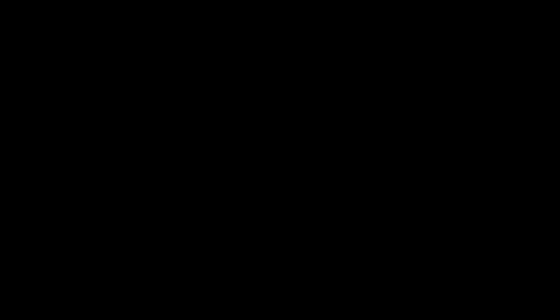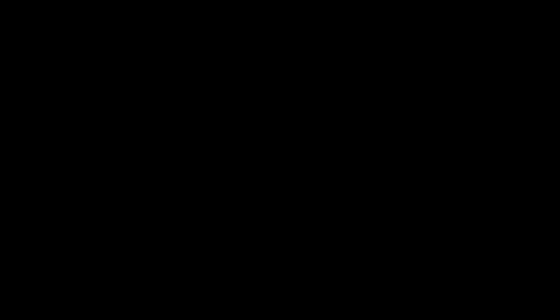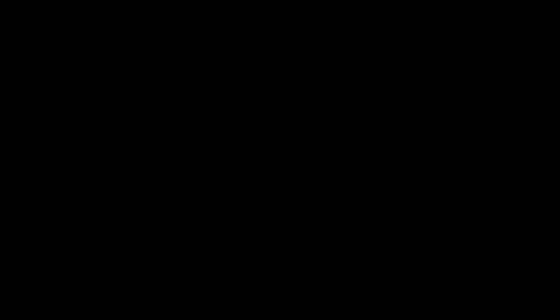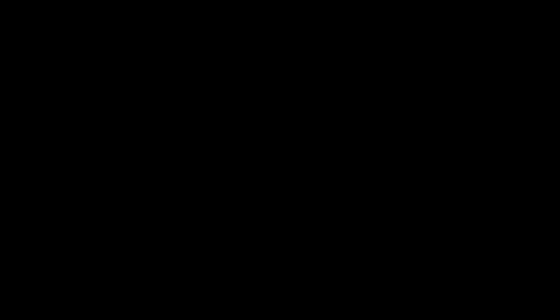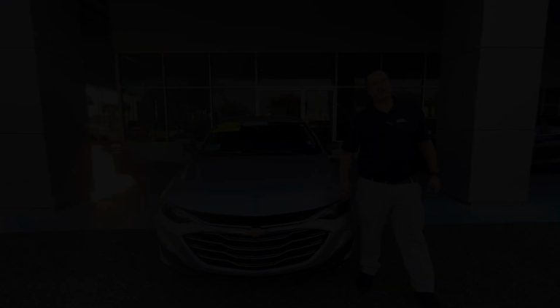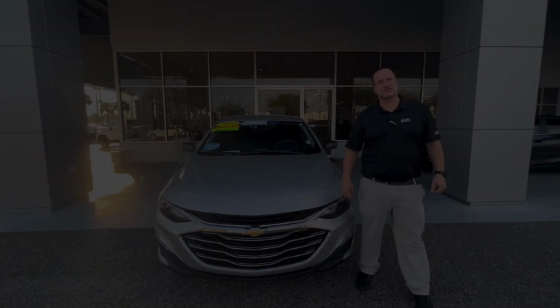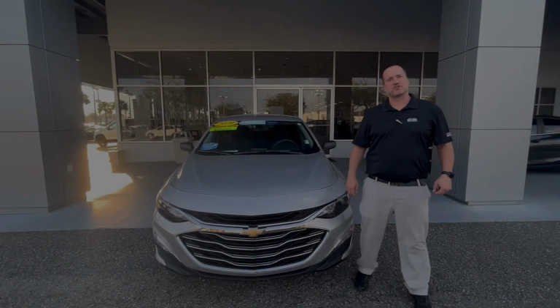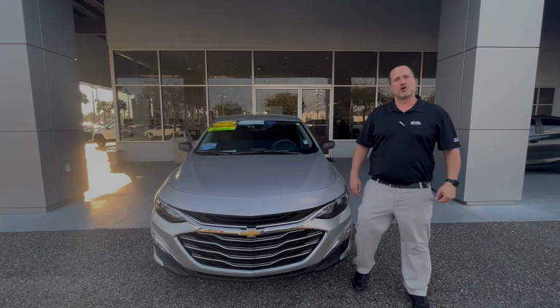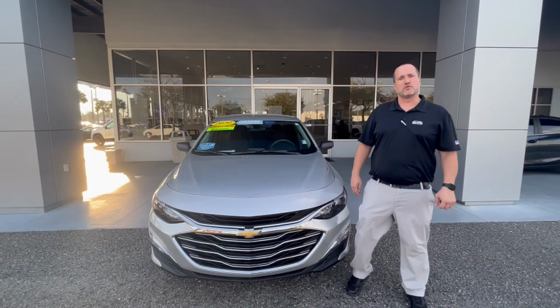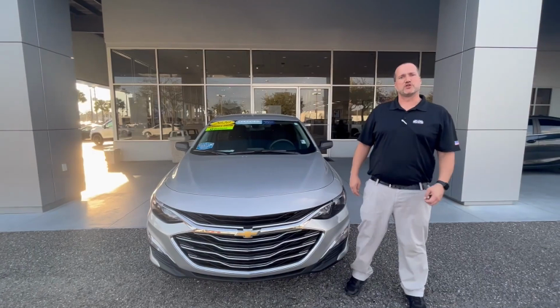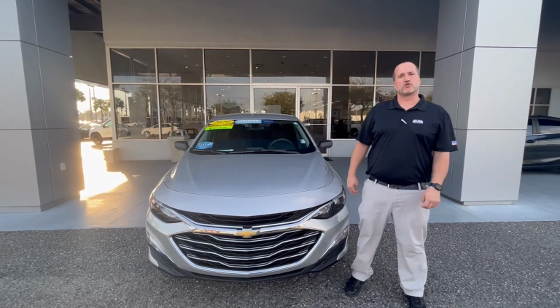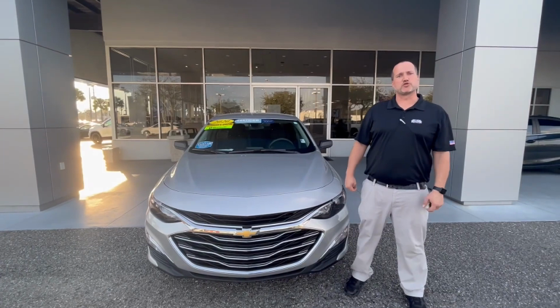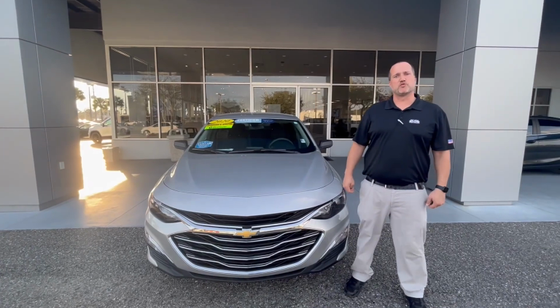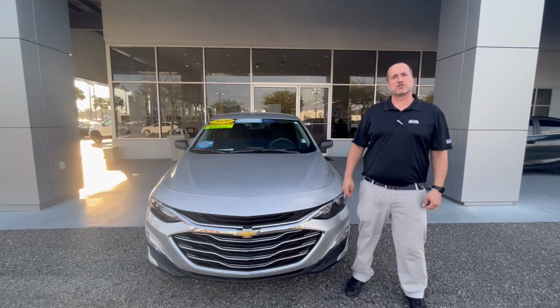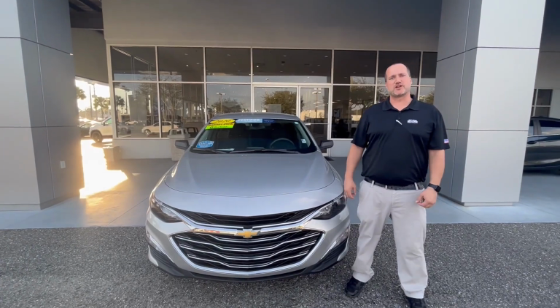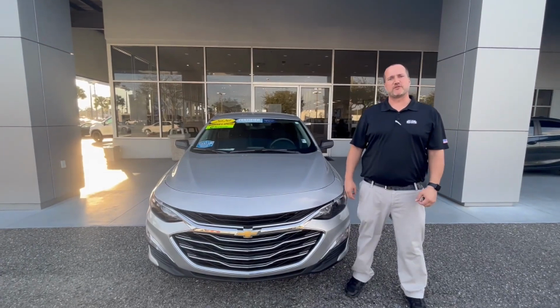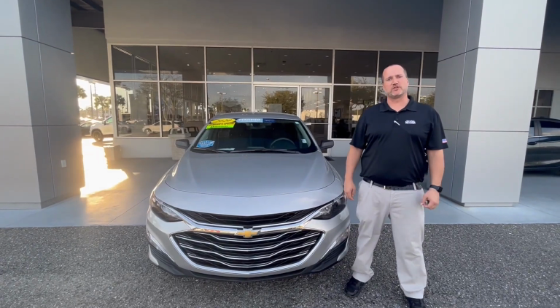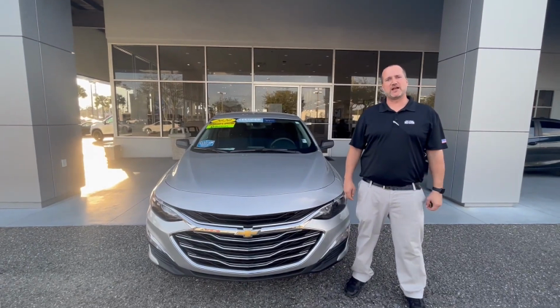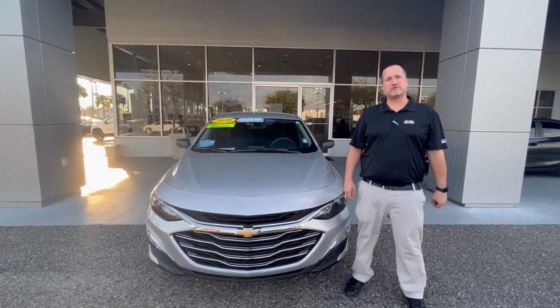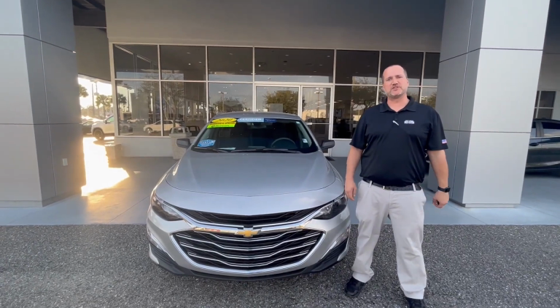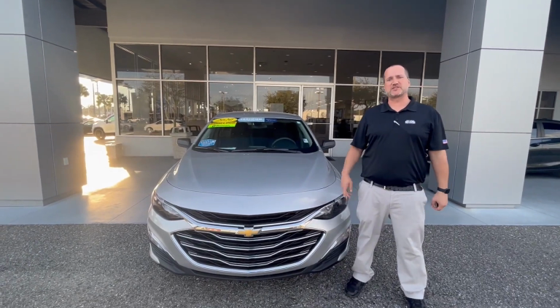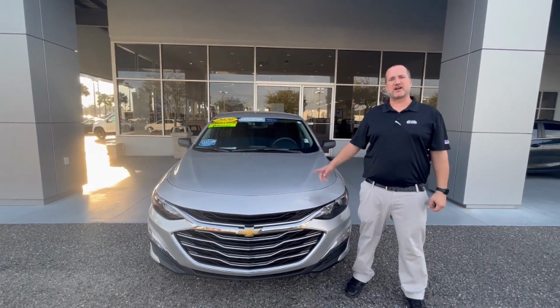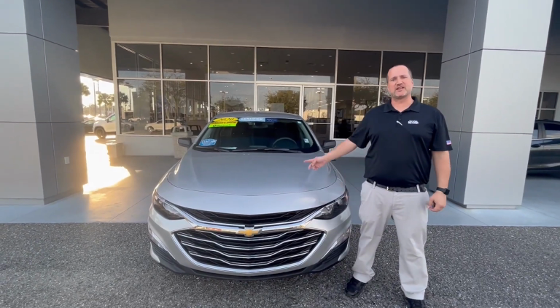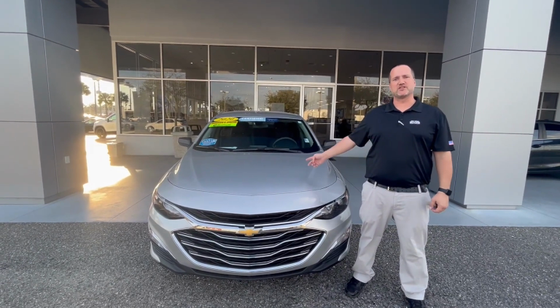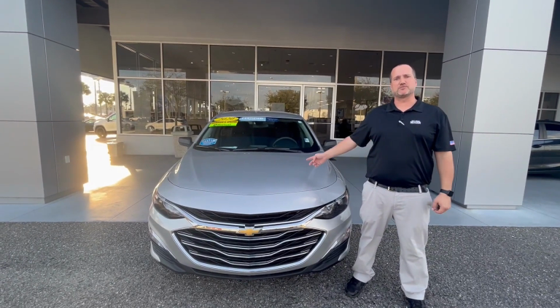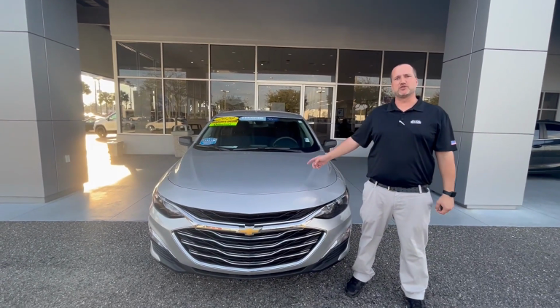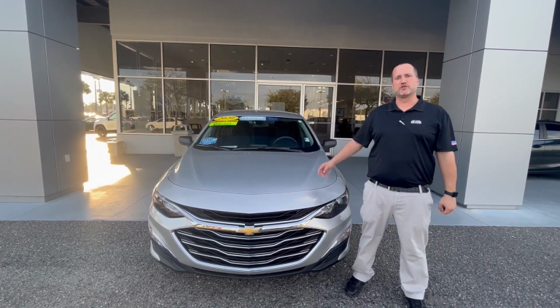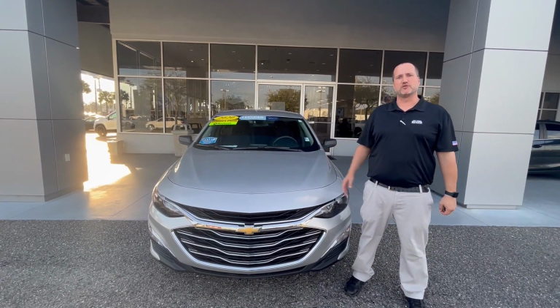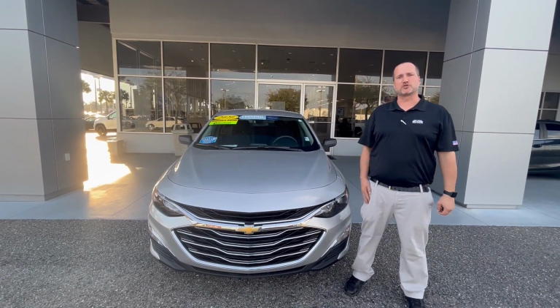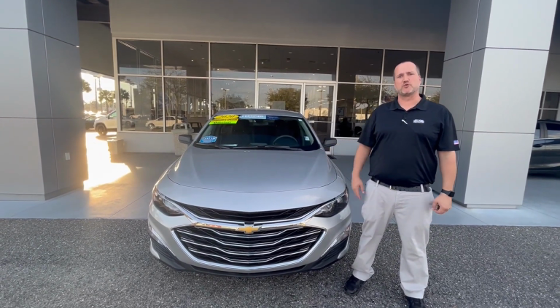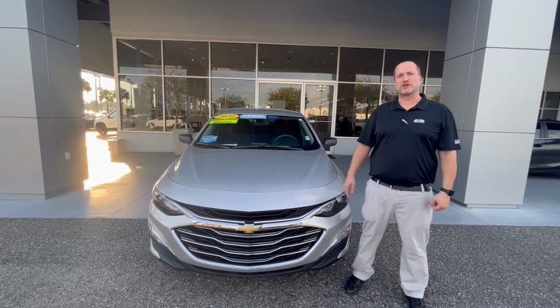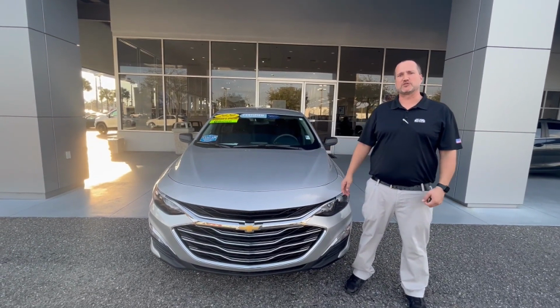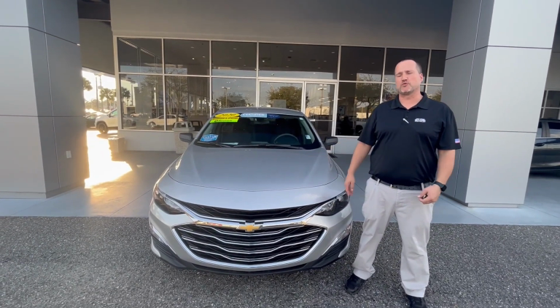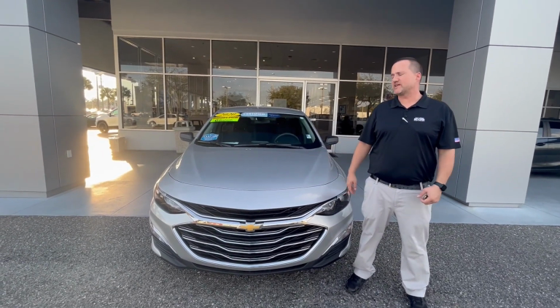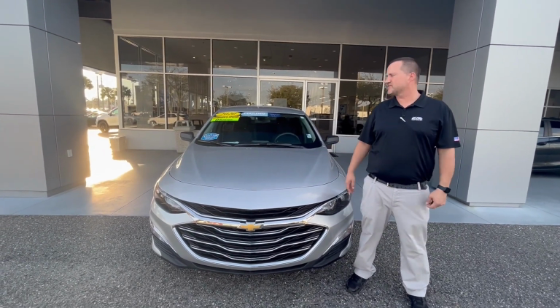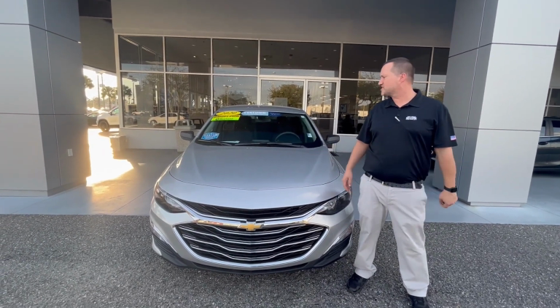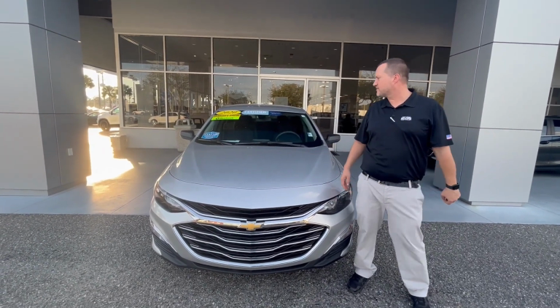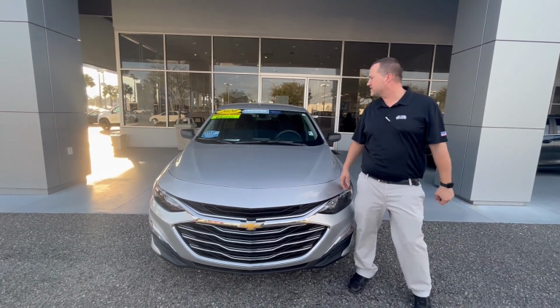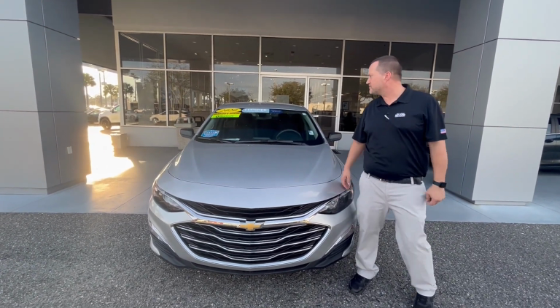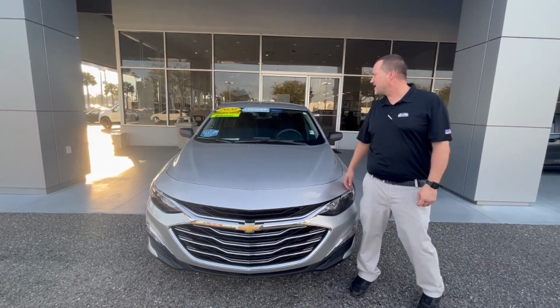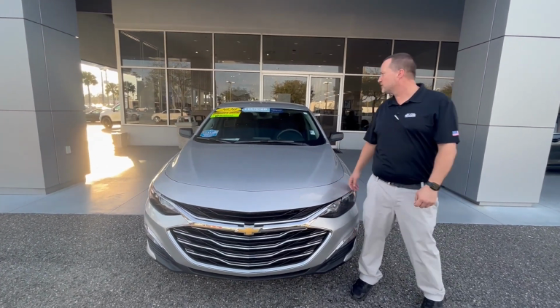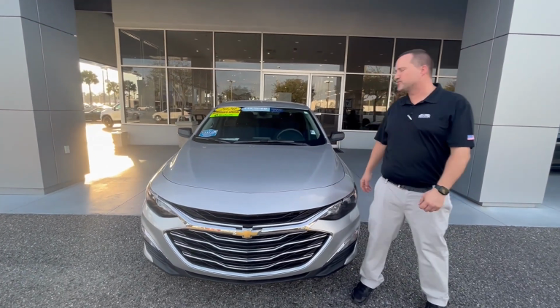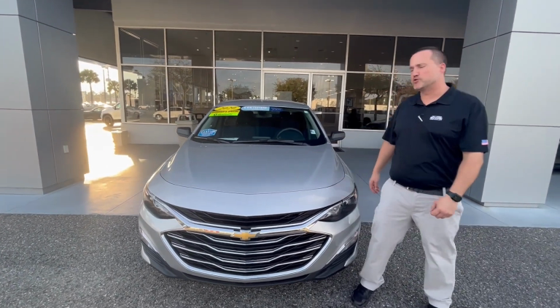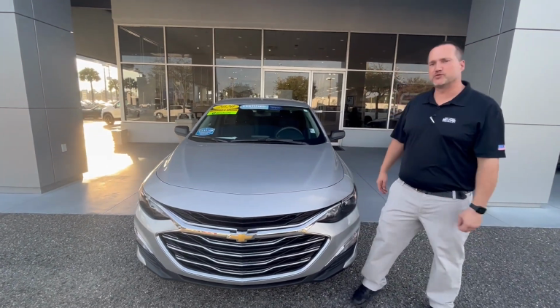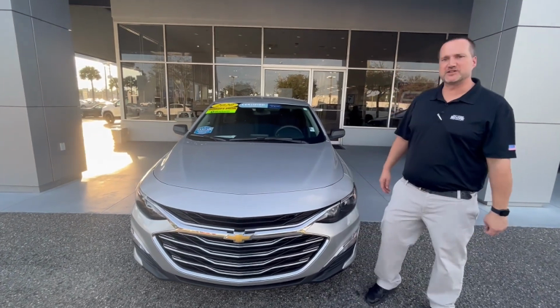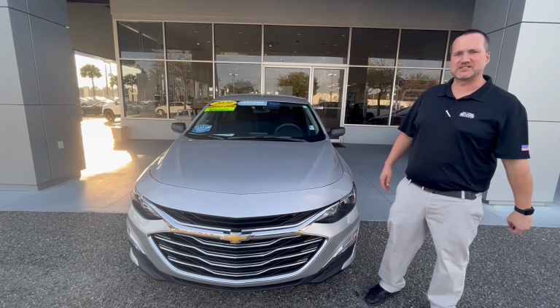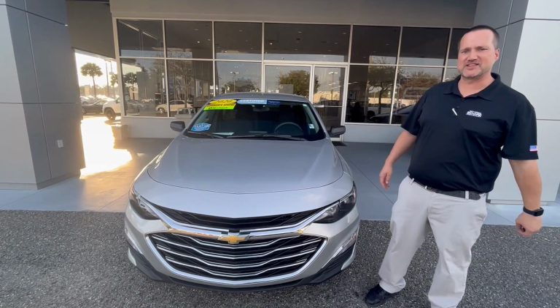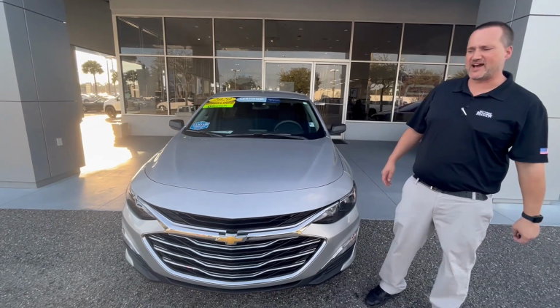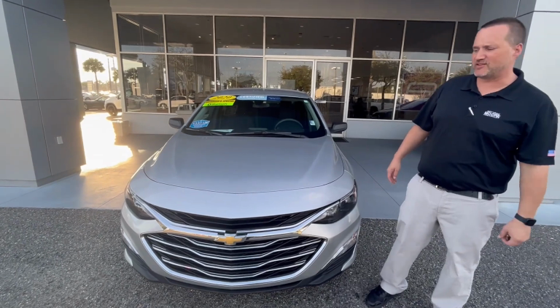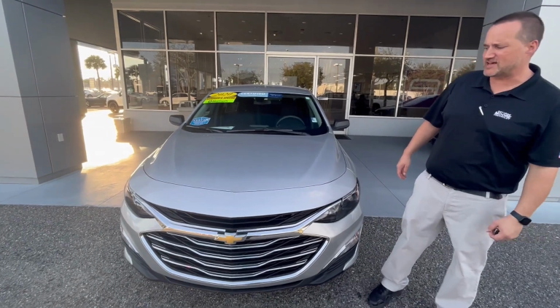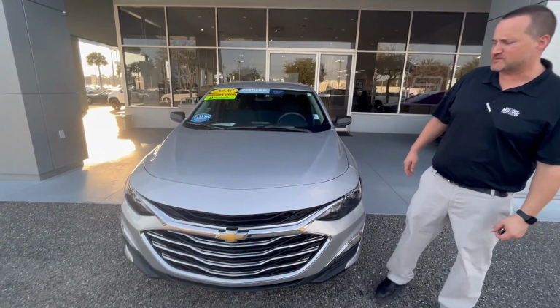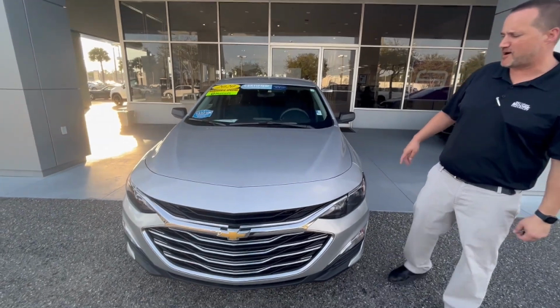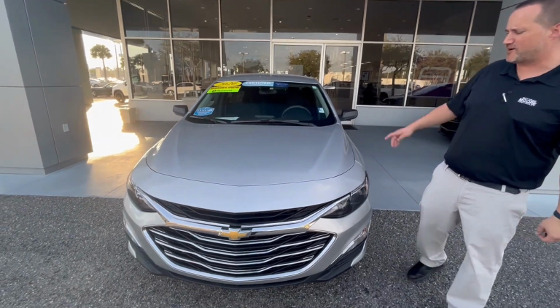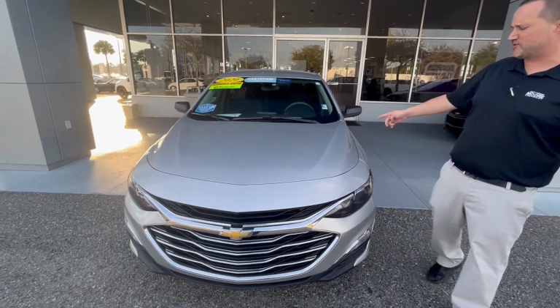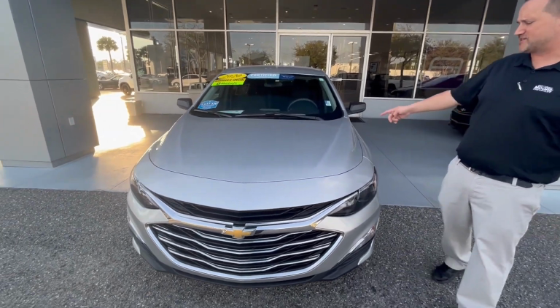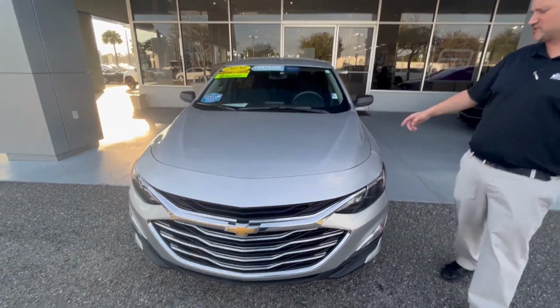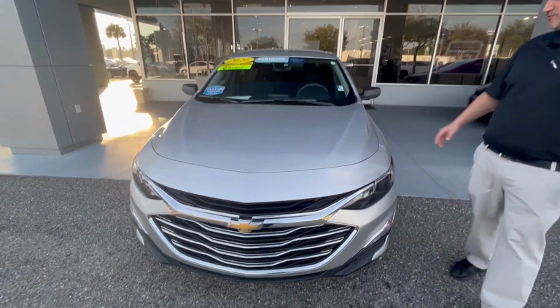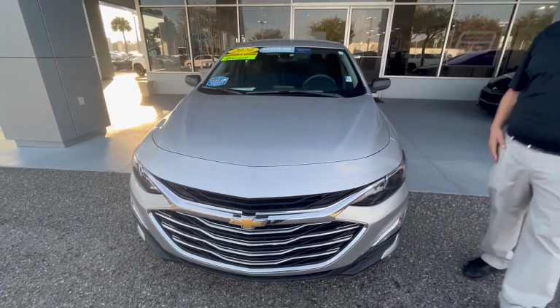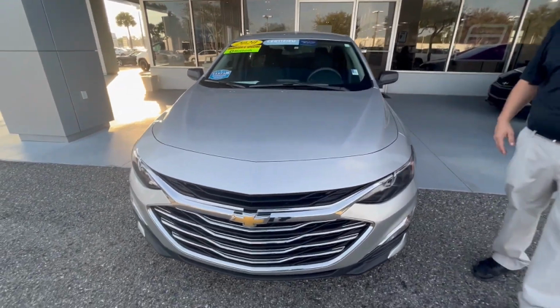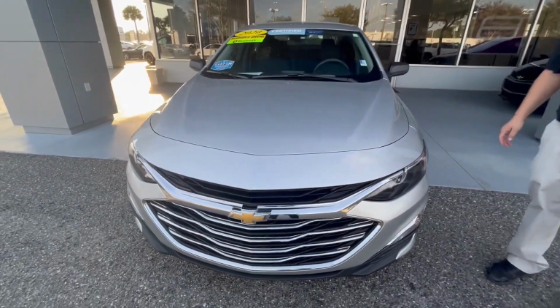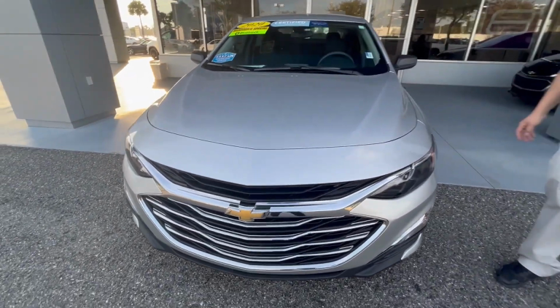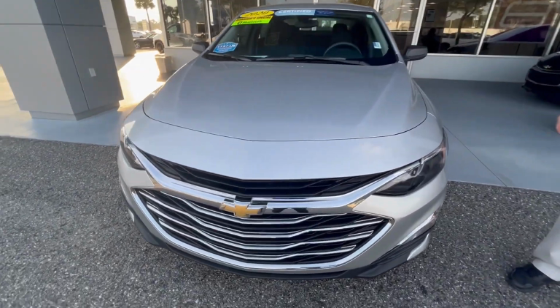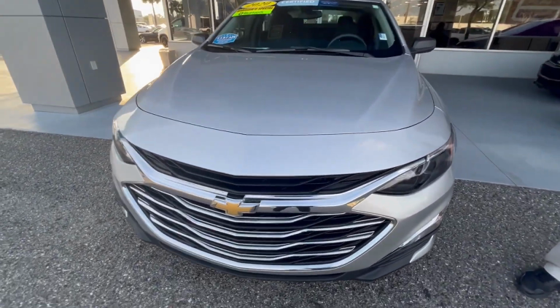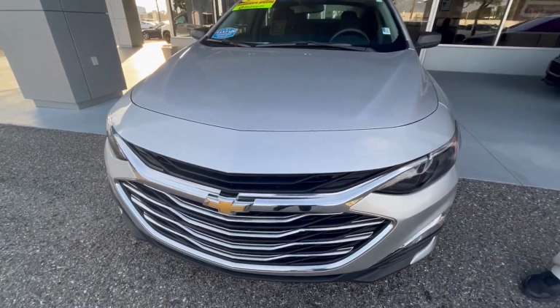Hey, this is Justin Comer at George Moore Chevrolet. We just got in this beautiful 2020 Chevy Malibu. This is the LS model in silver ice metallic.